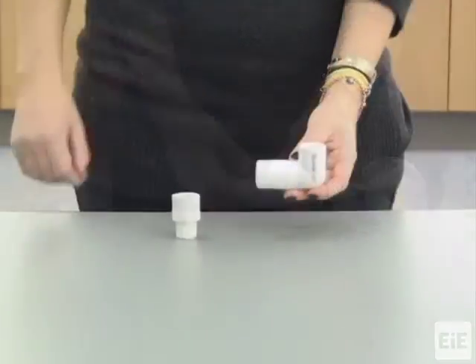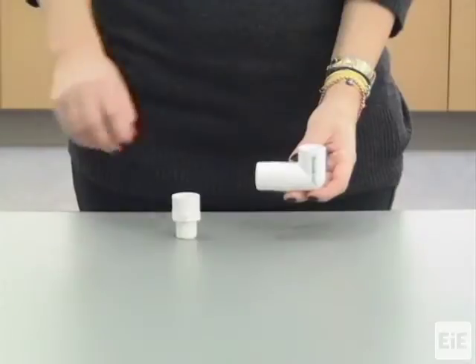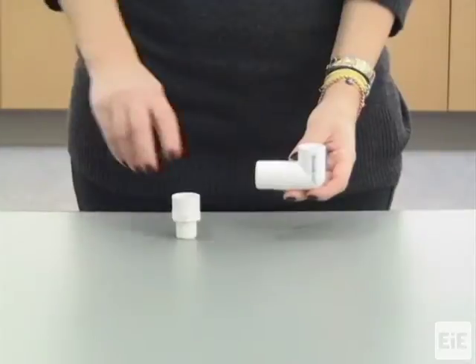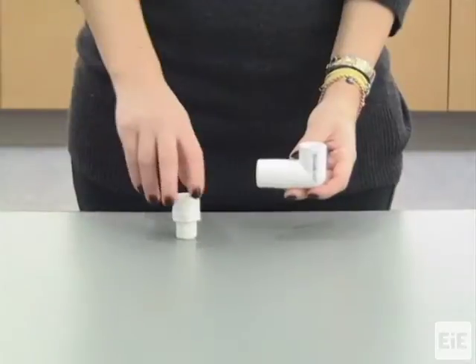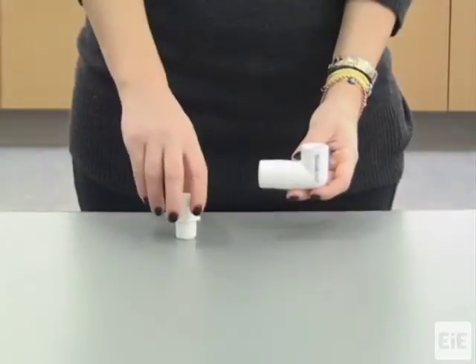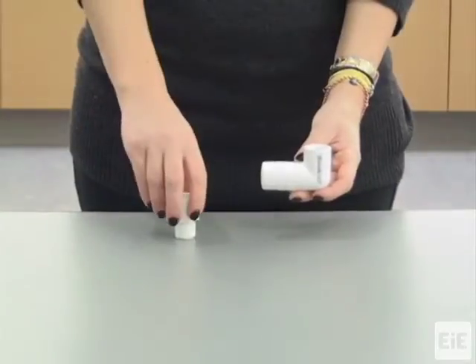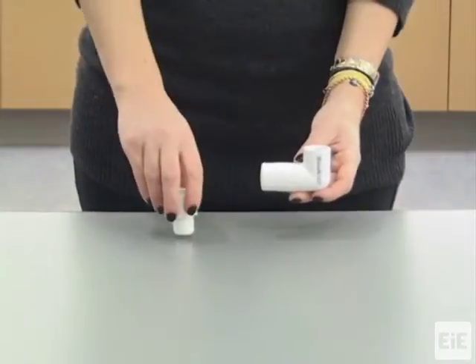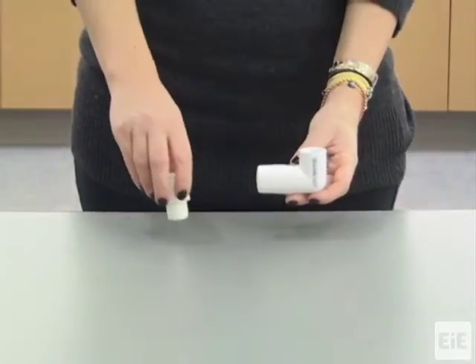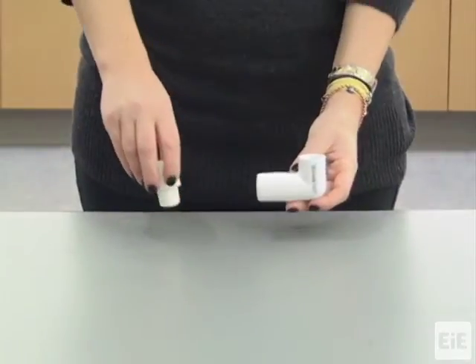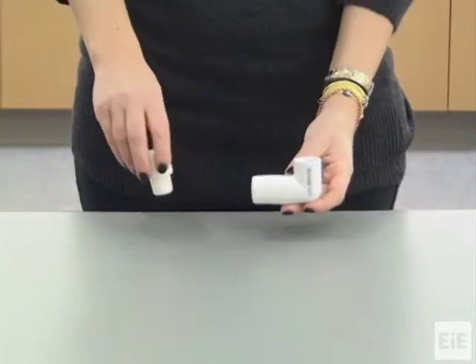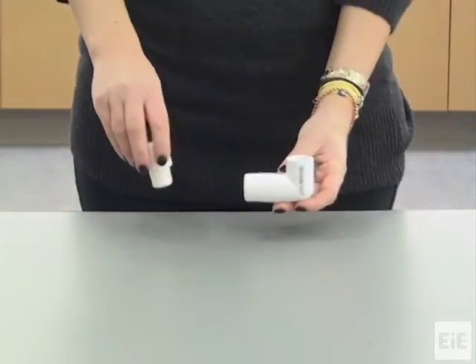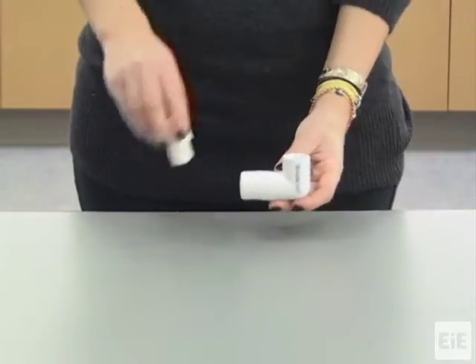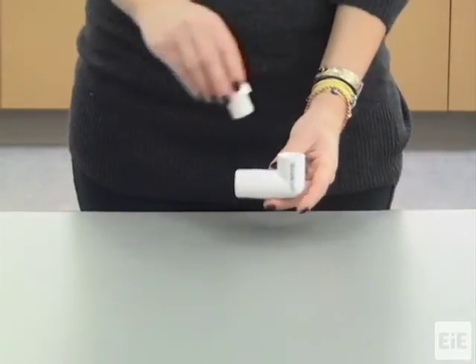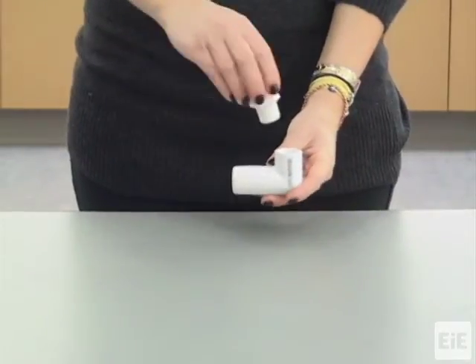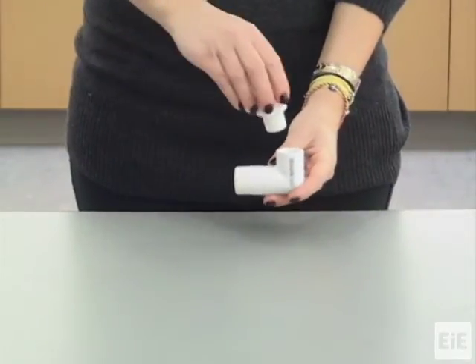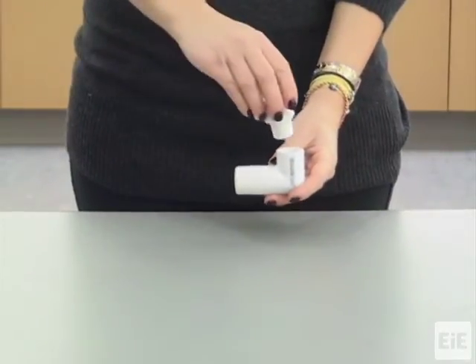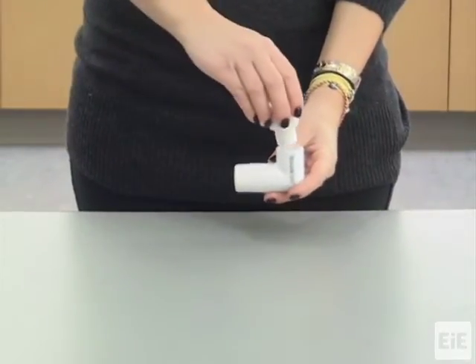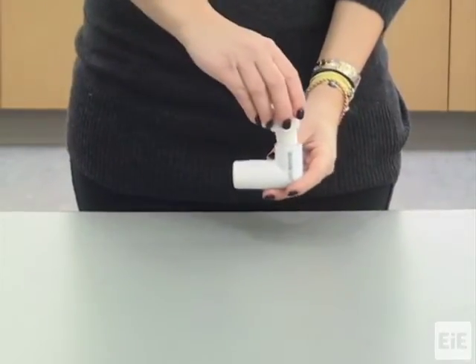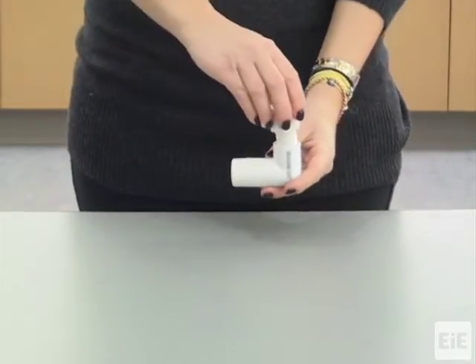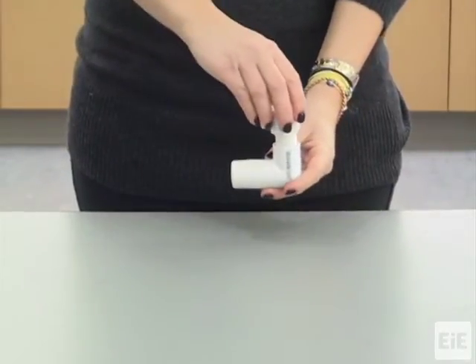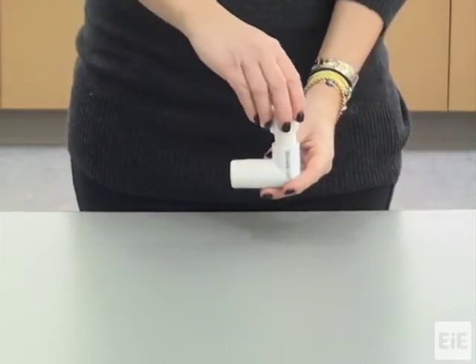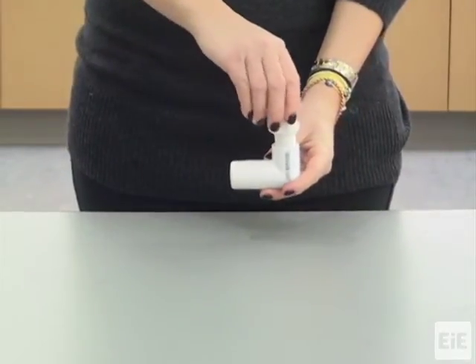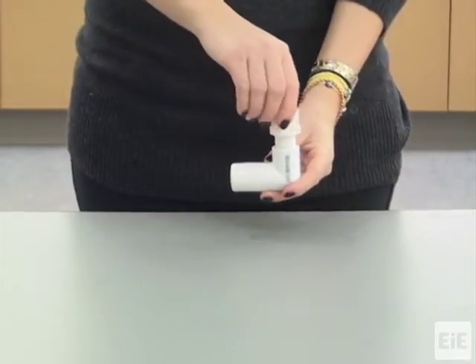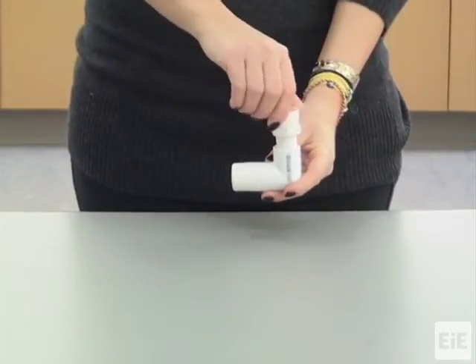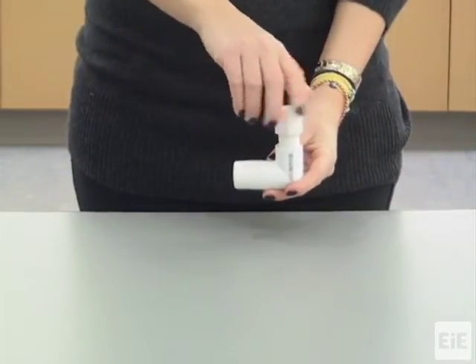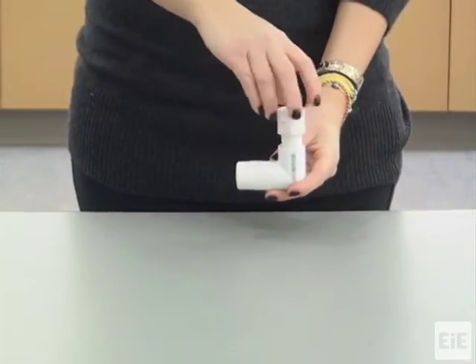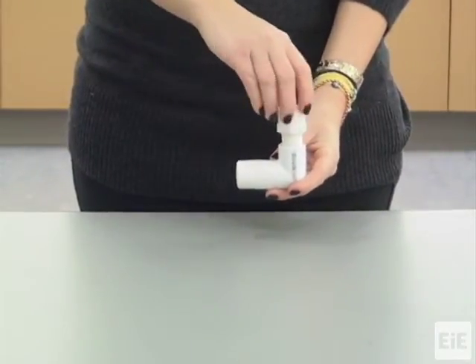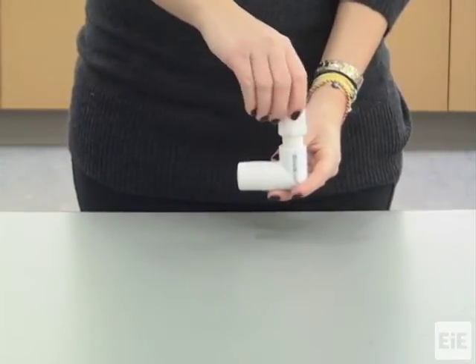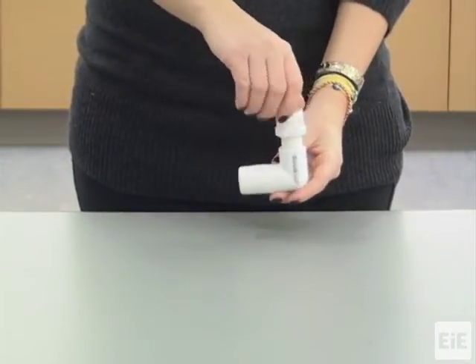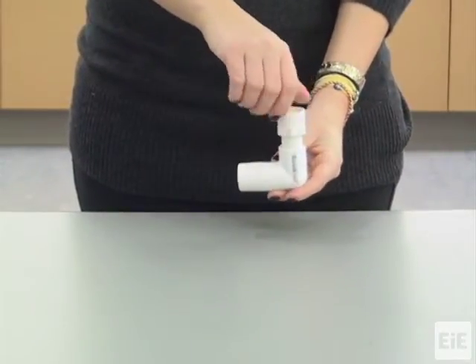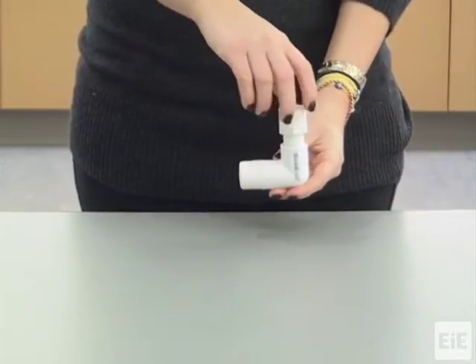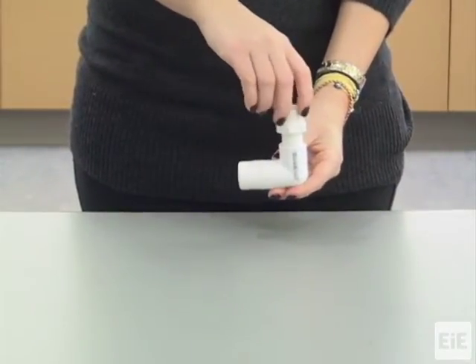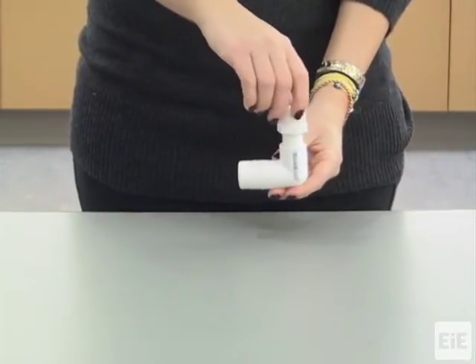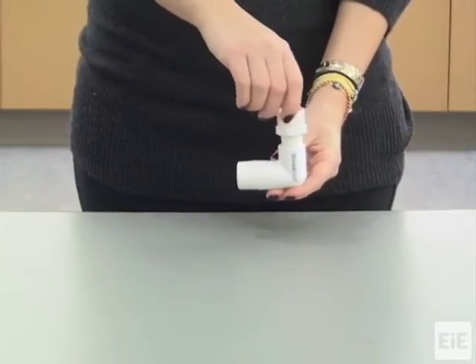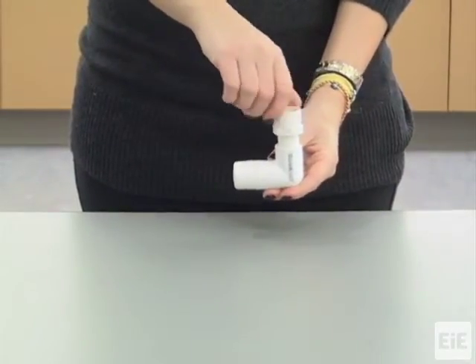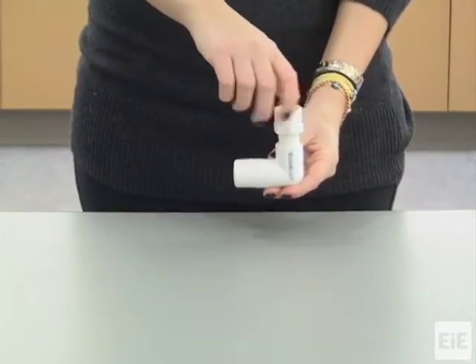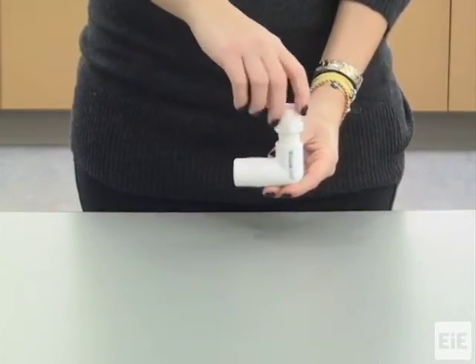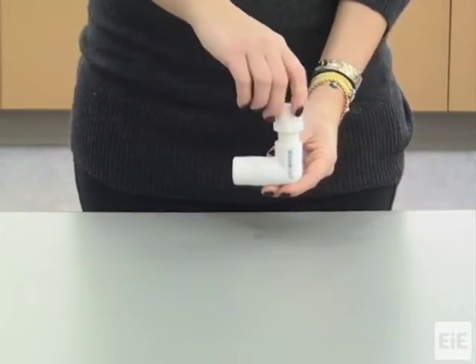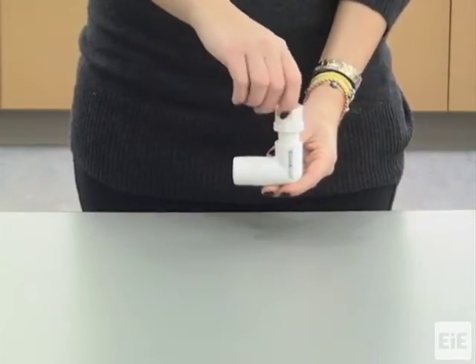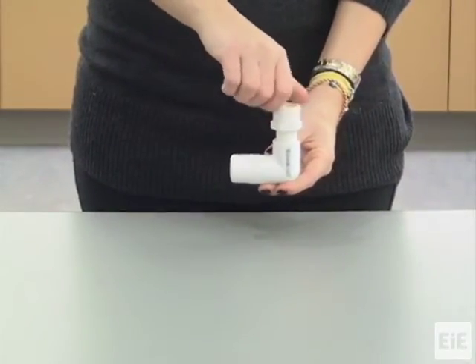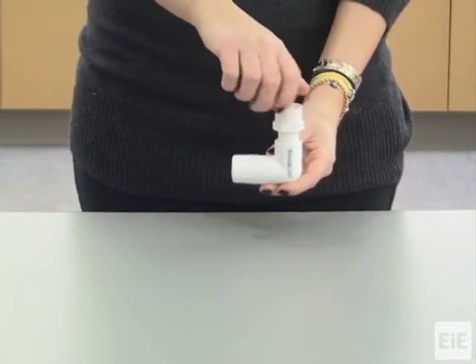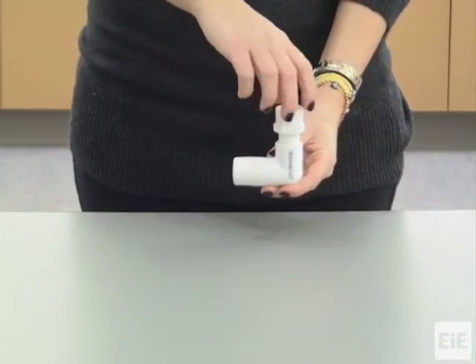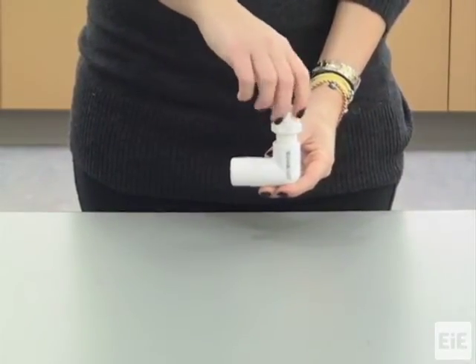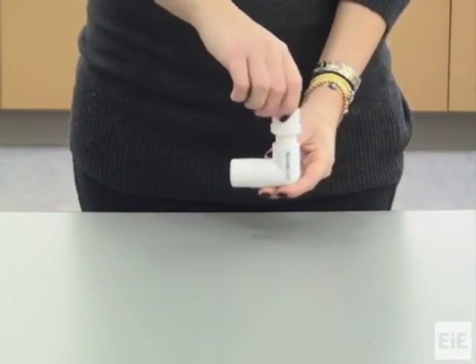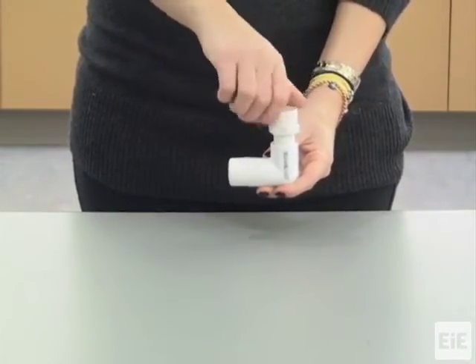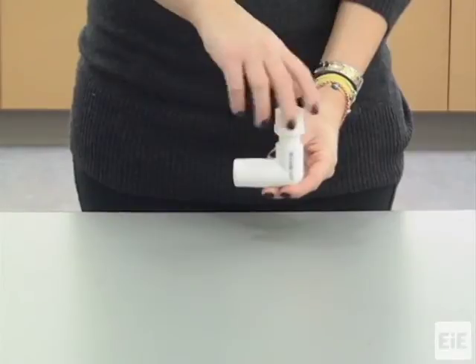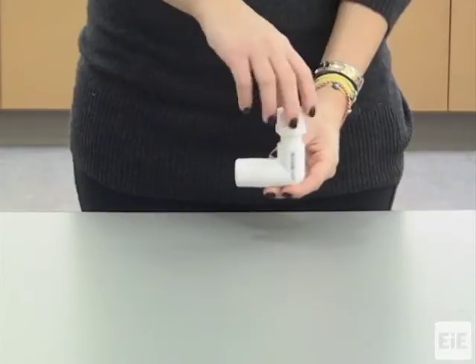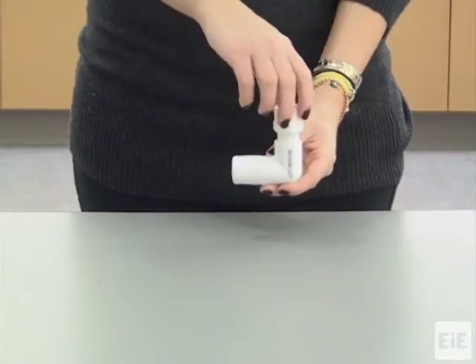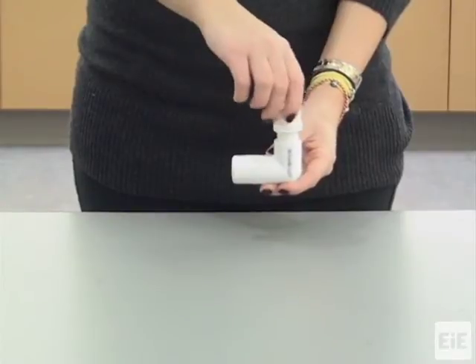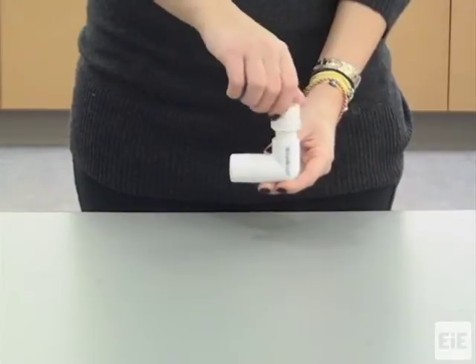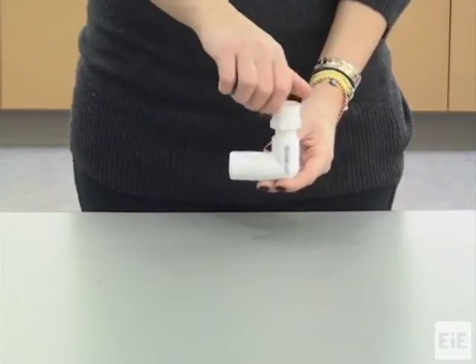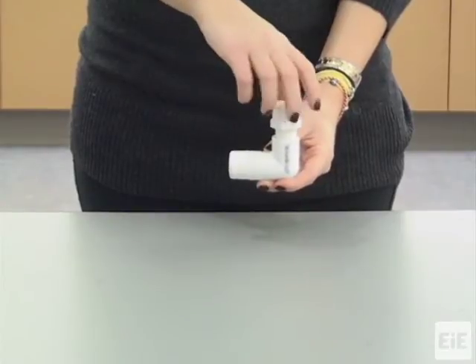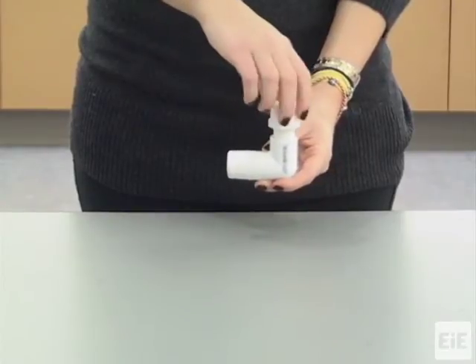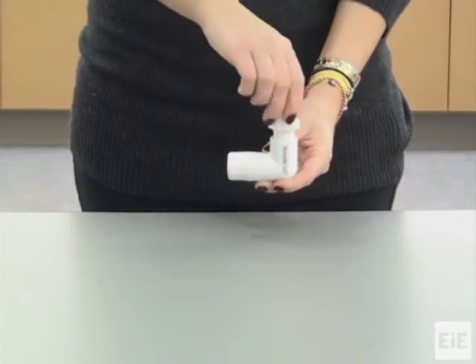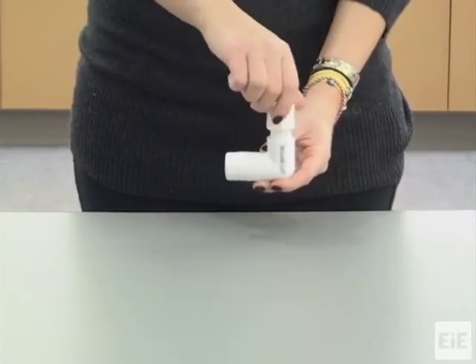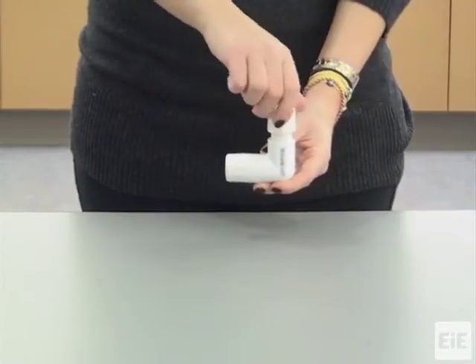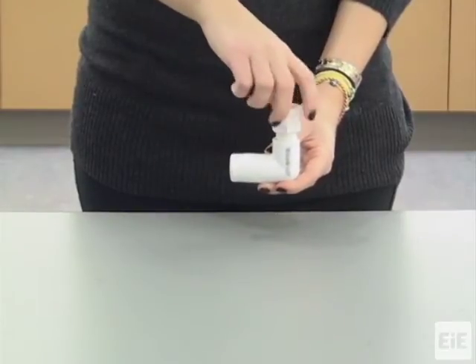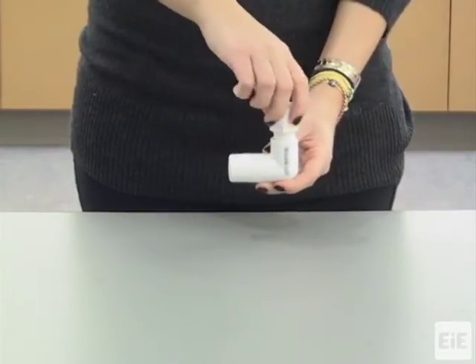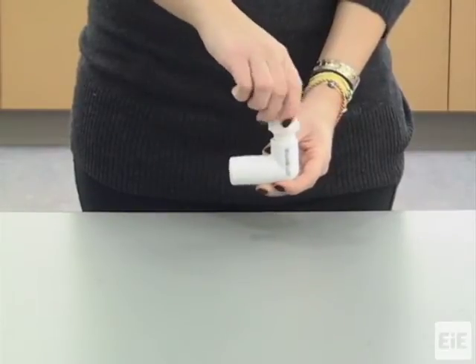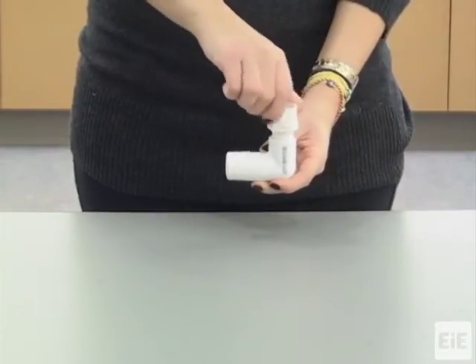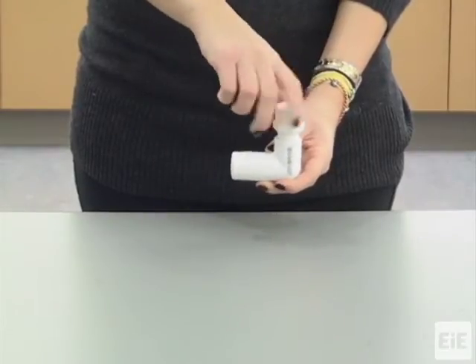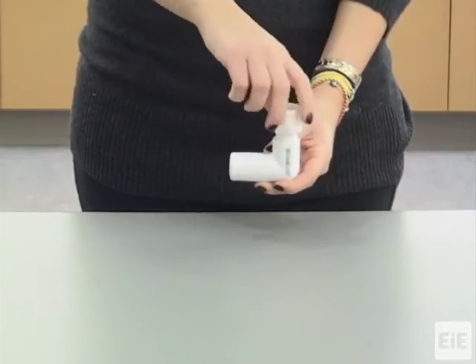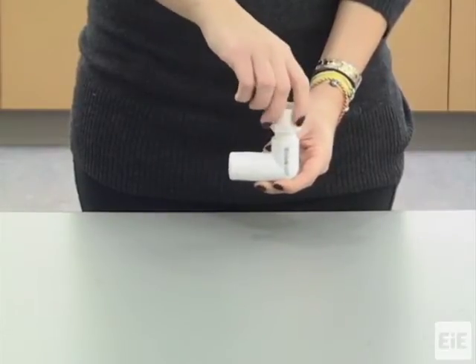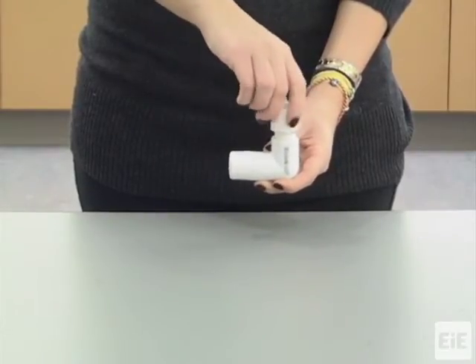For the advanced Bucket Orchid, screw the PVC pipe extender into the threaded end of the basic Bucket Orchid.